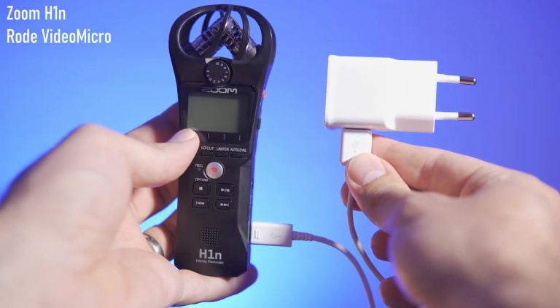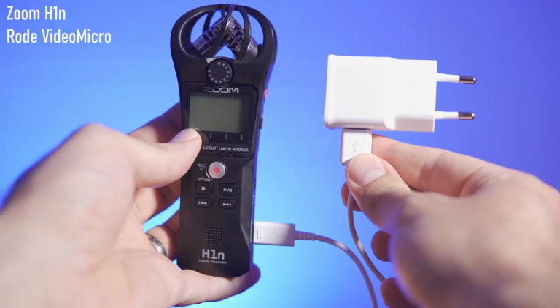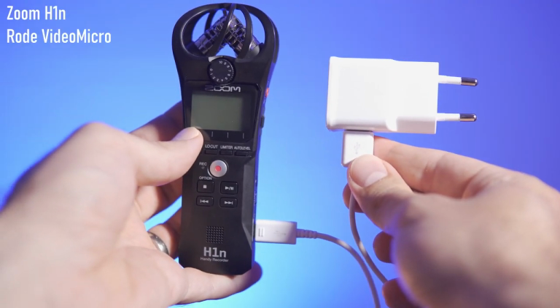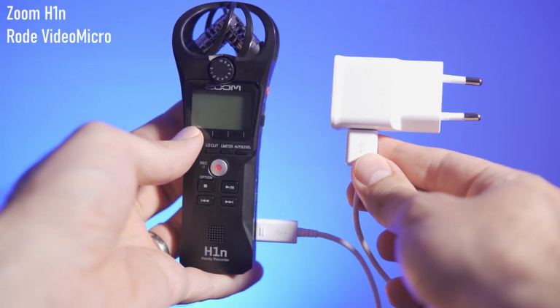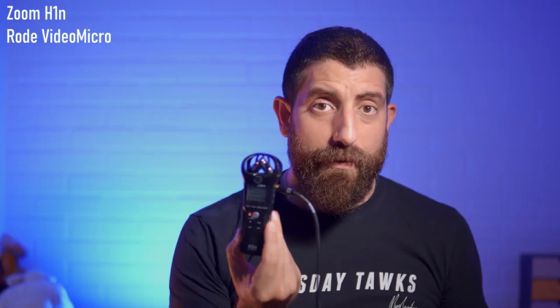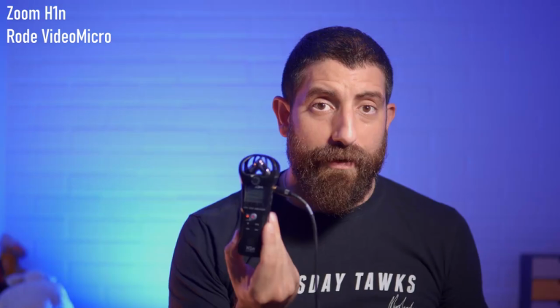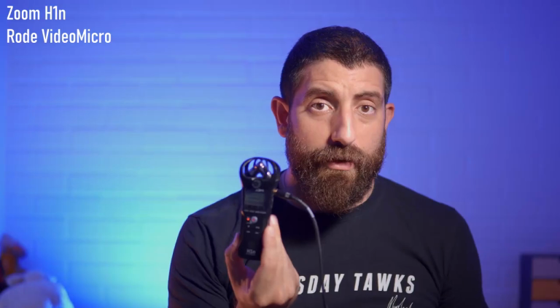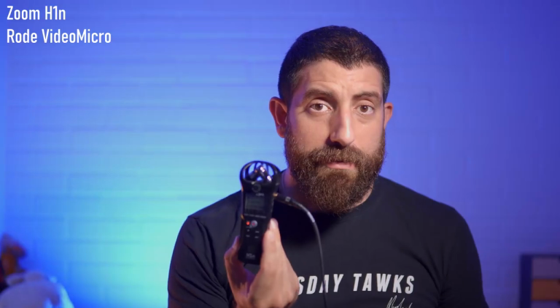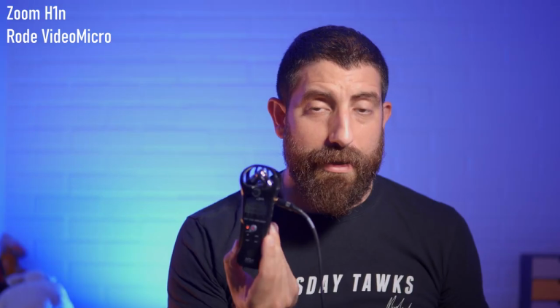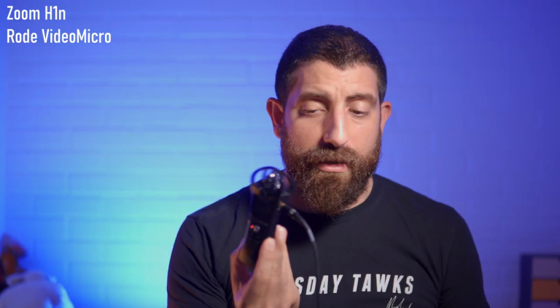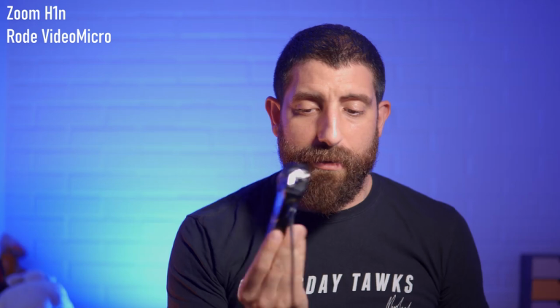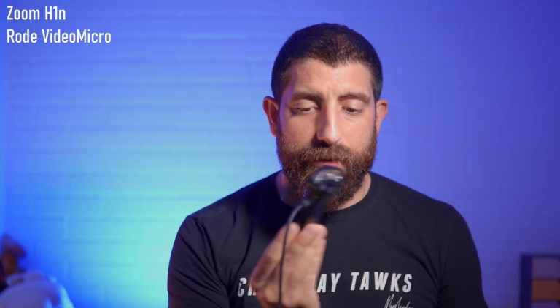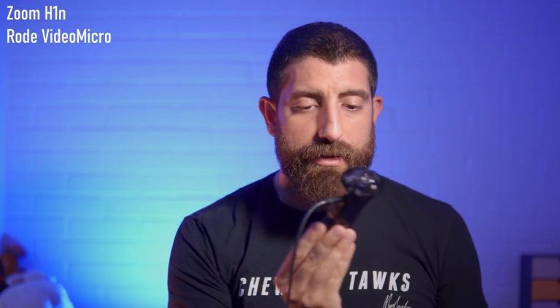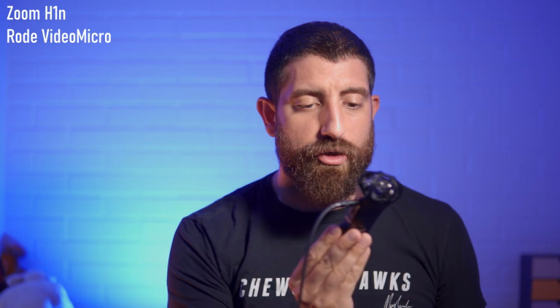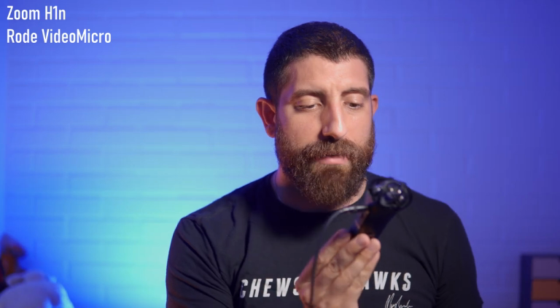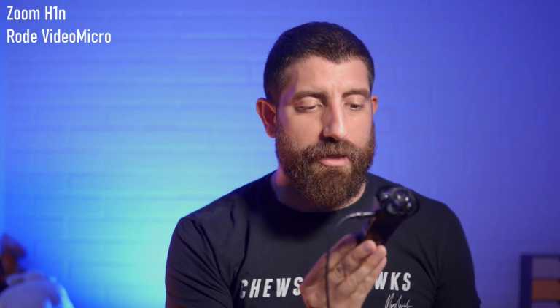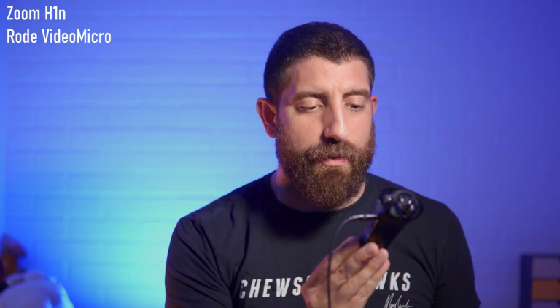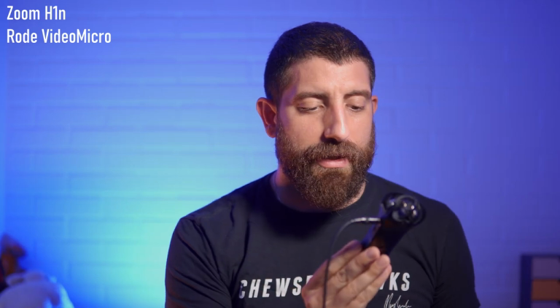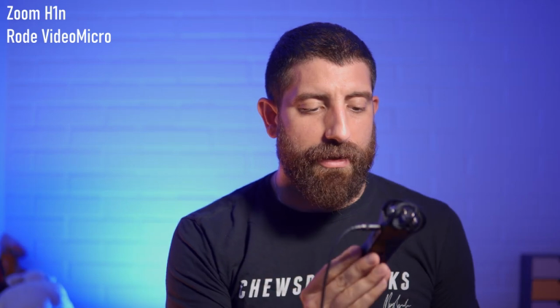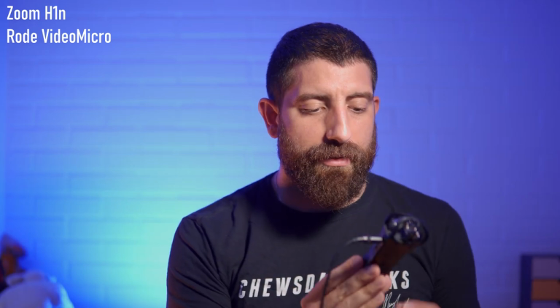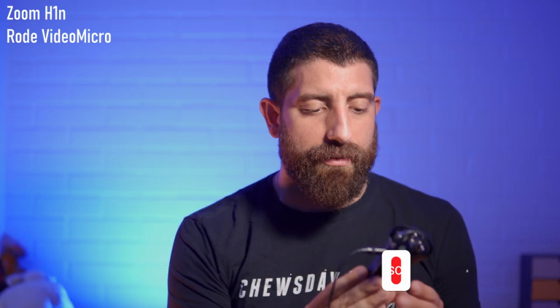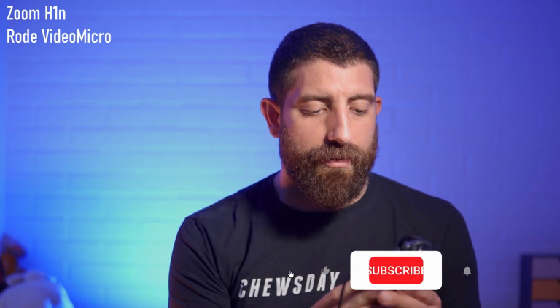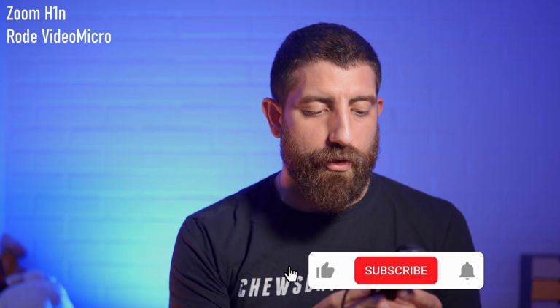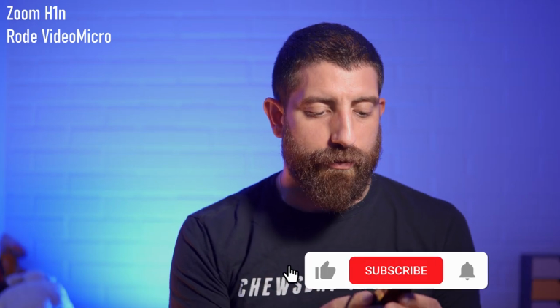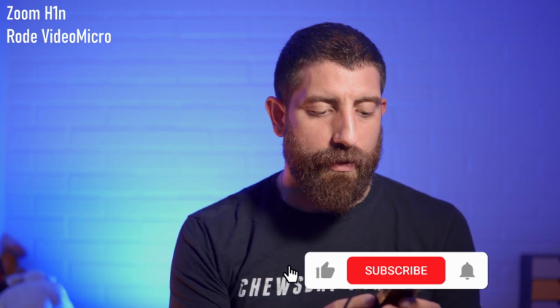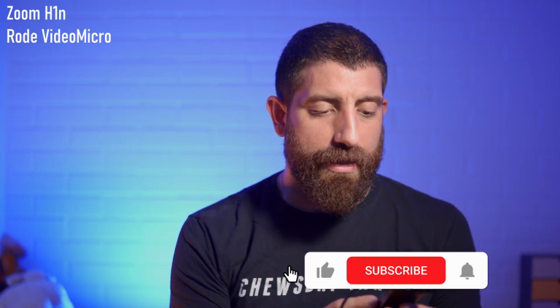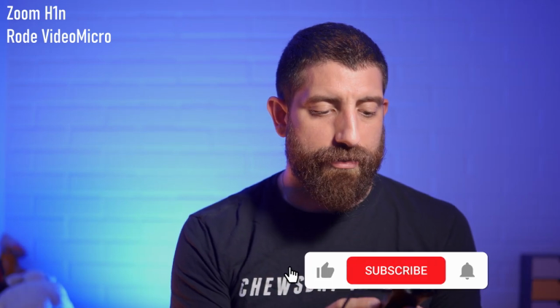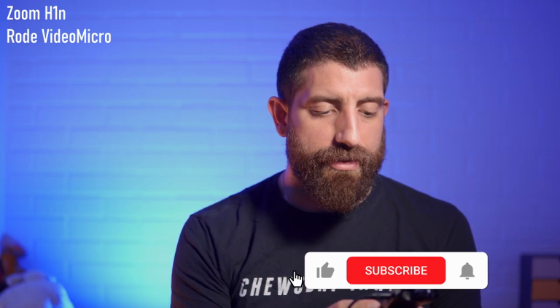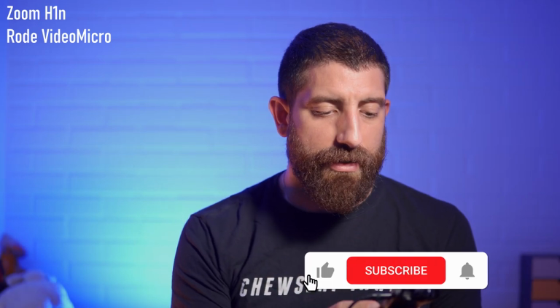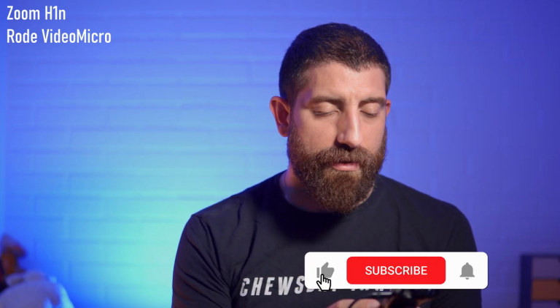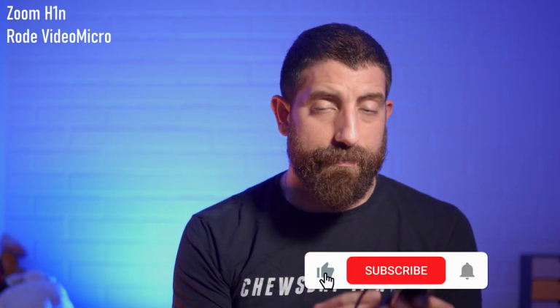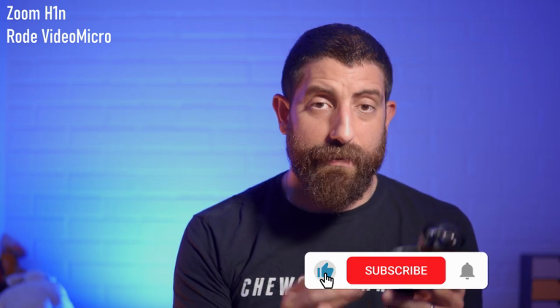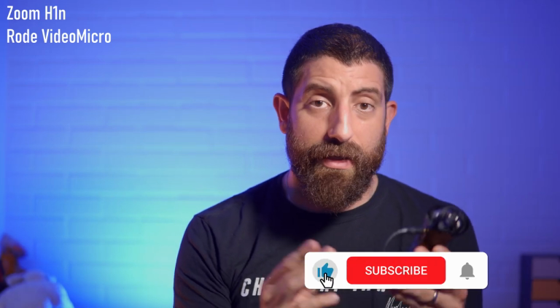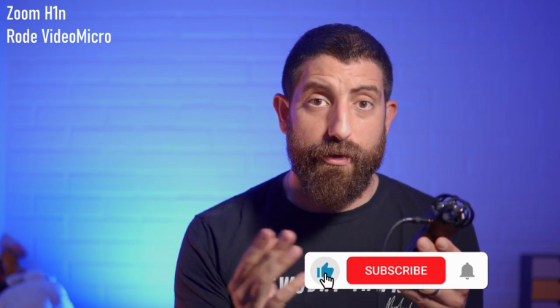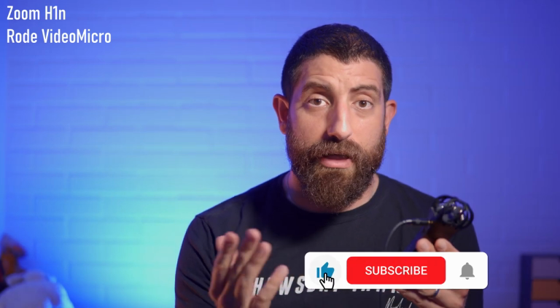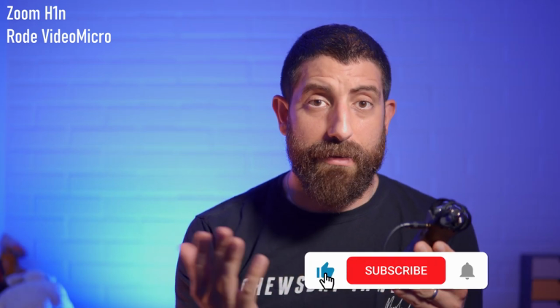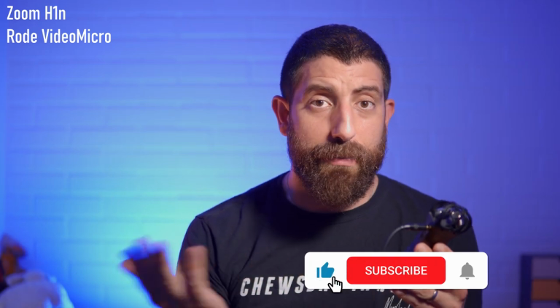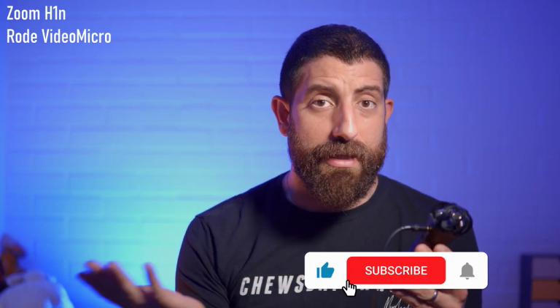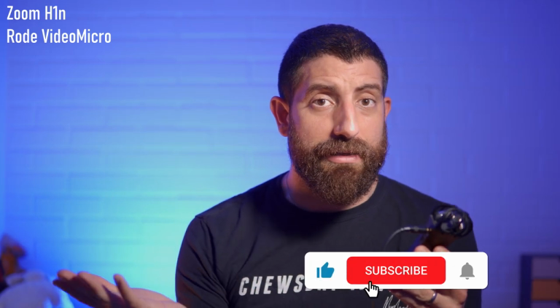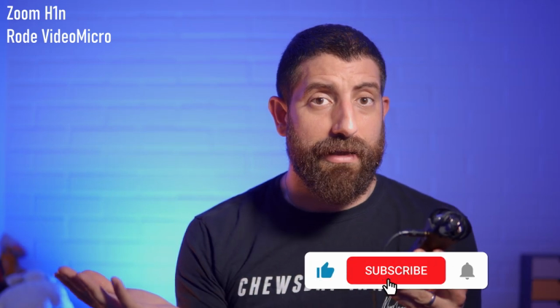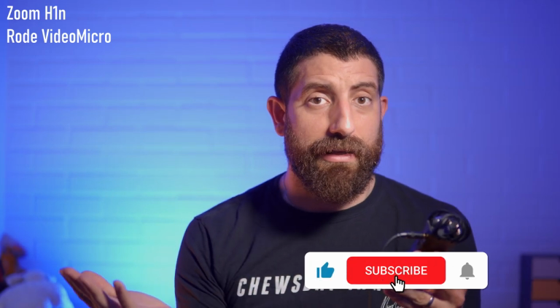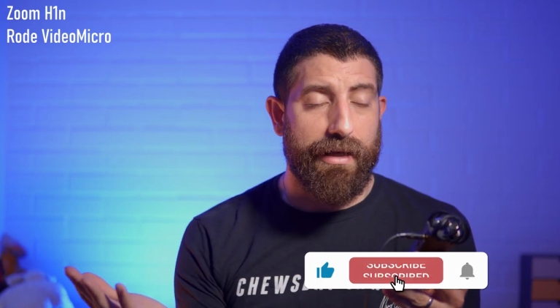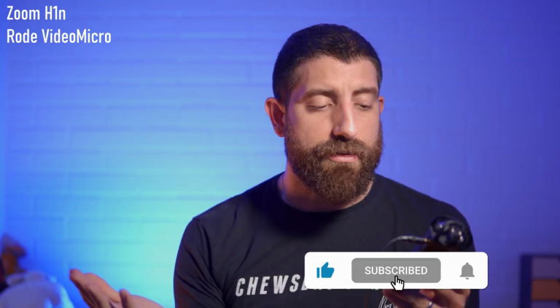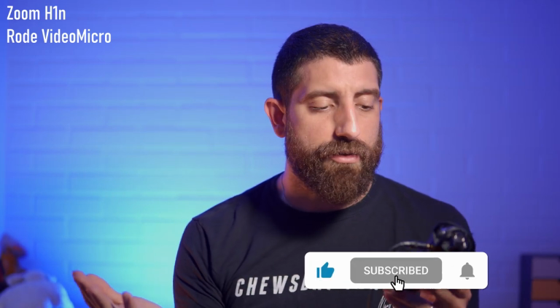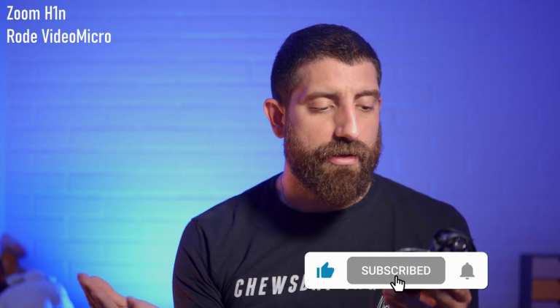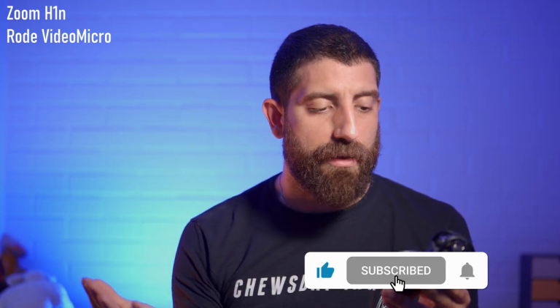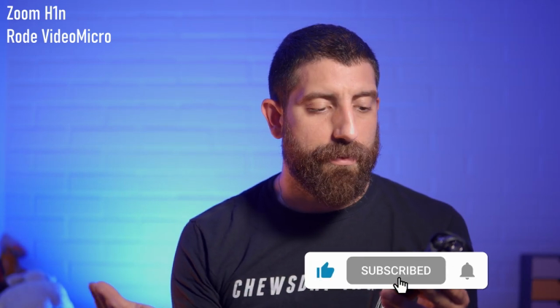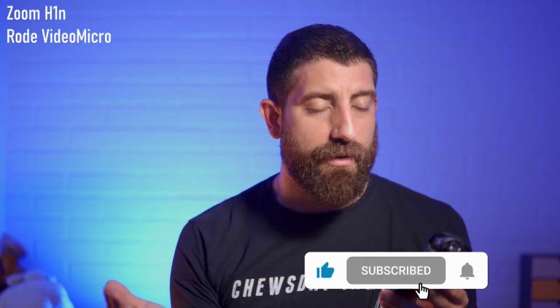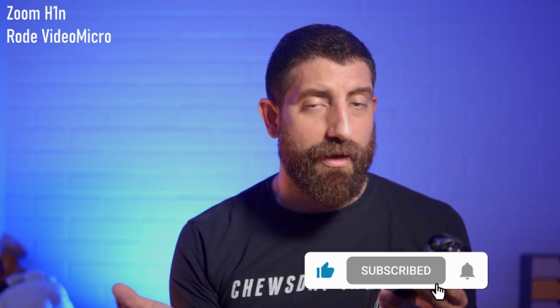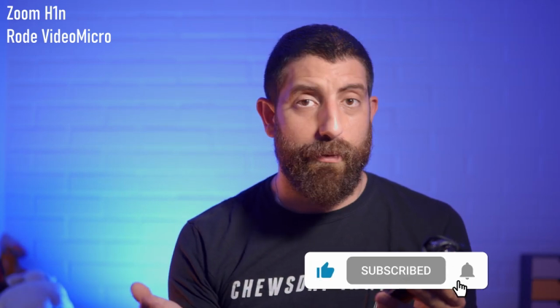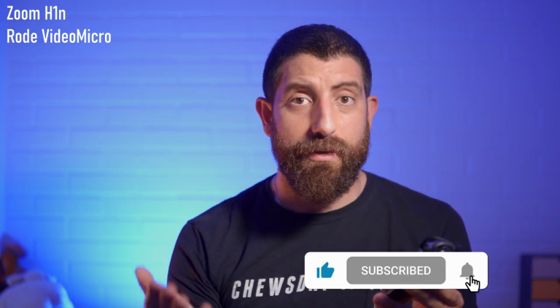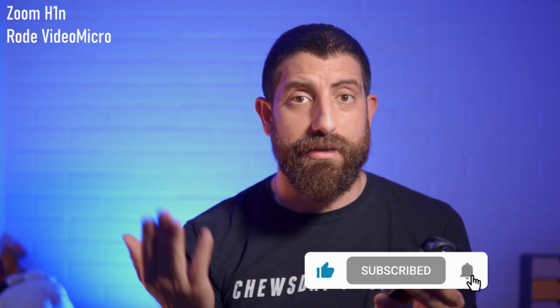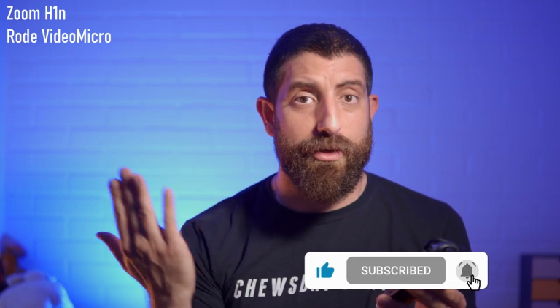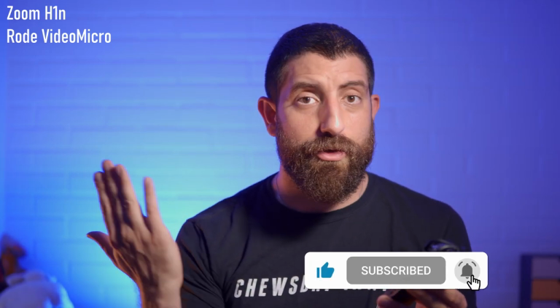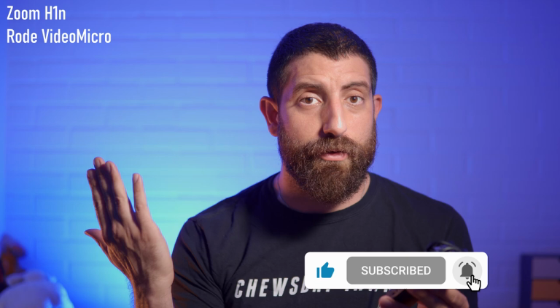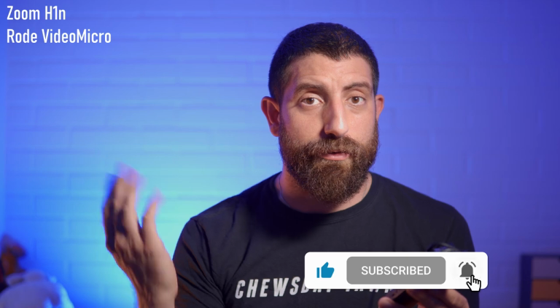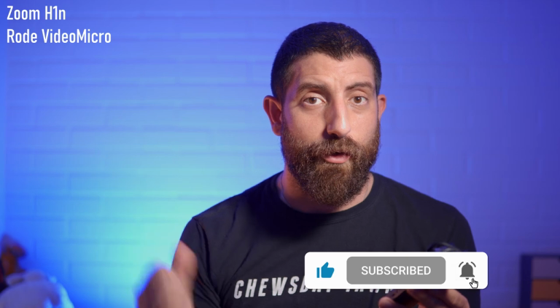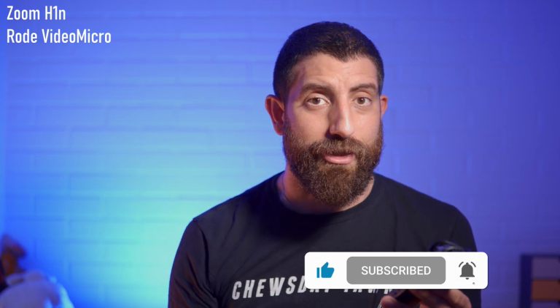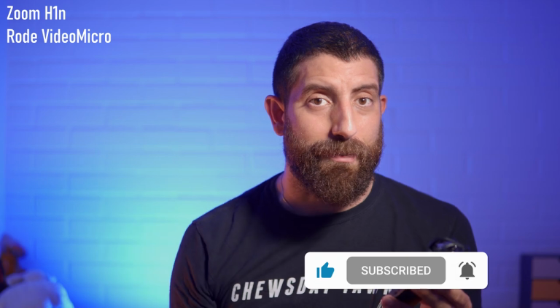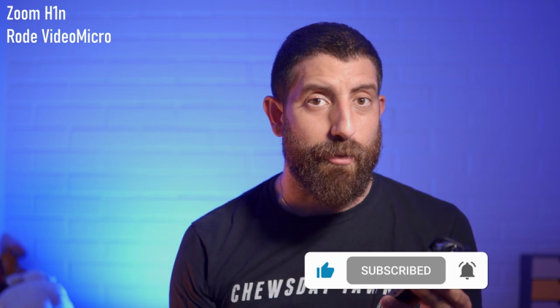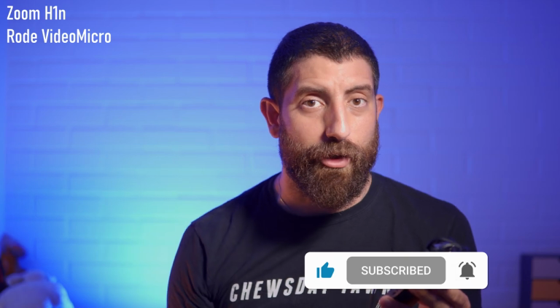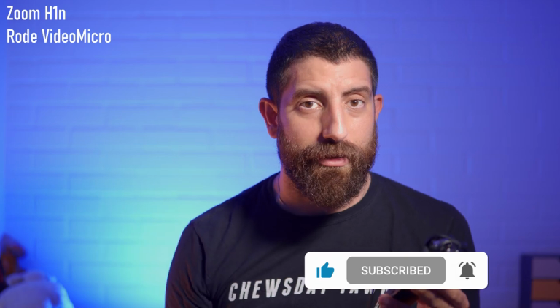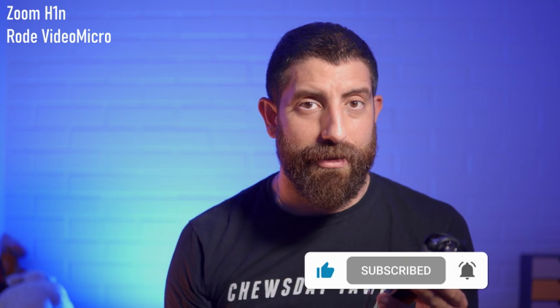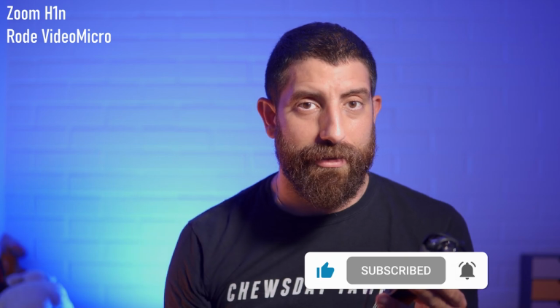I hope you found this video about the Zoom H1N useful and interesting. If you did, please click like and subscribe and we'll see you soon for some more content.